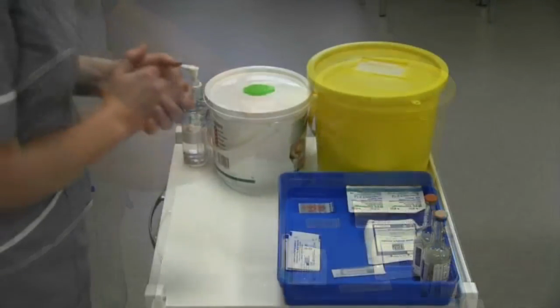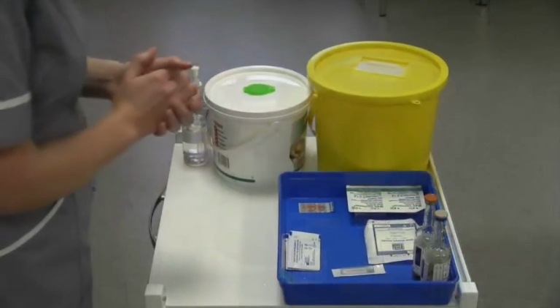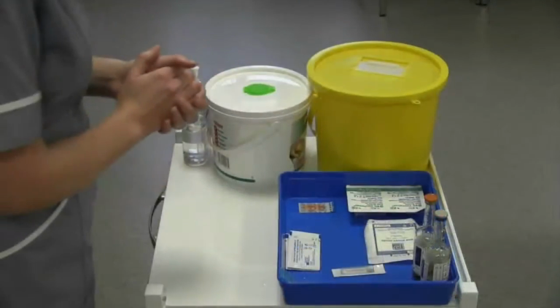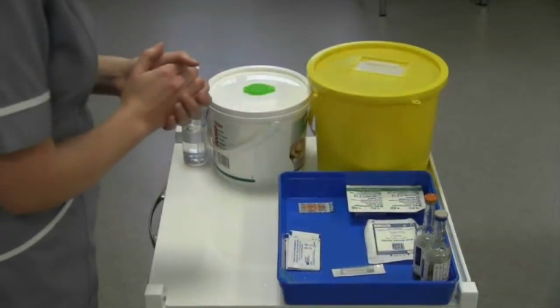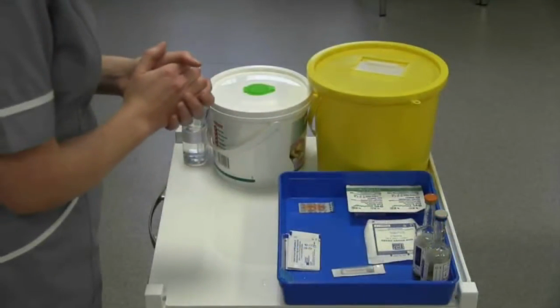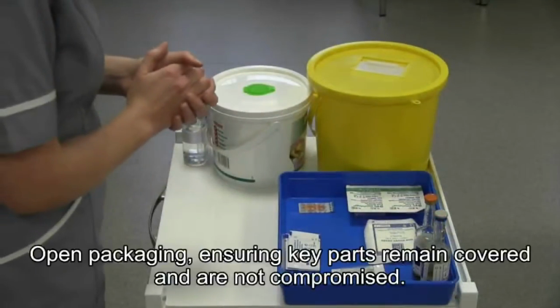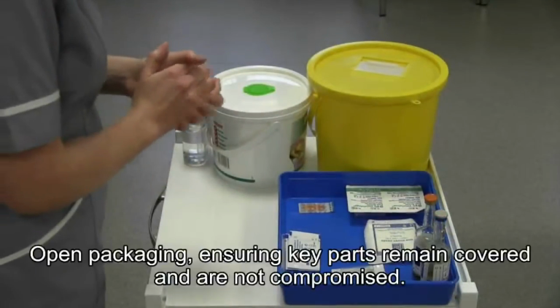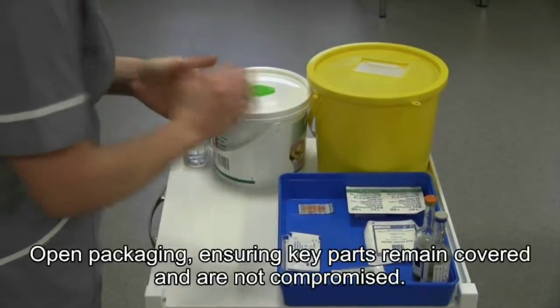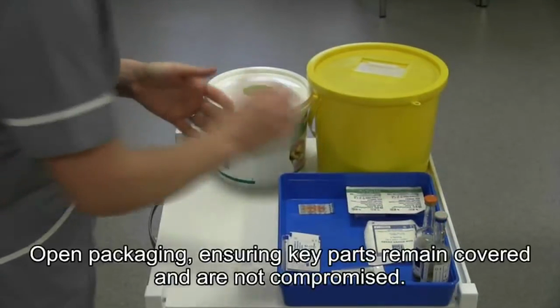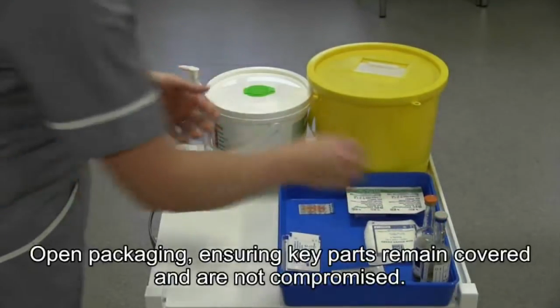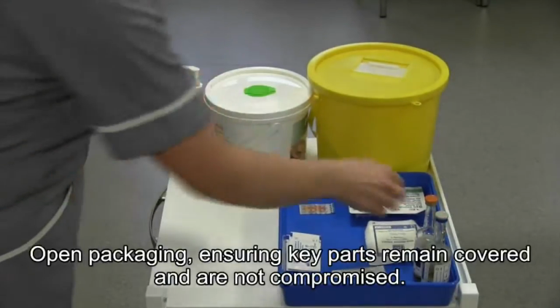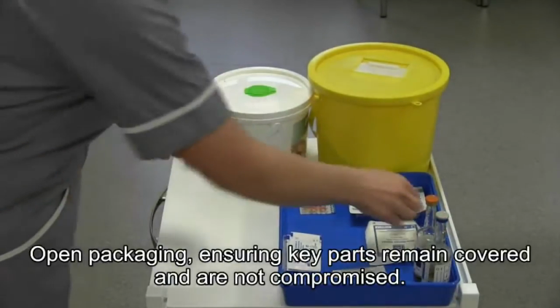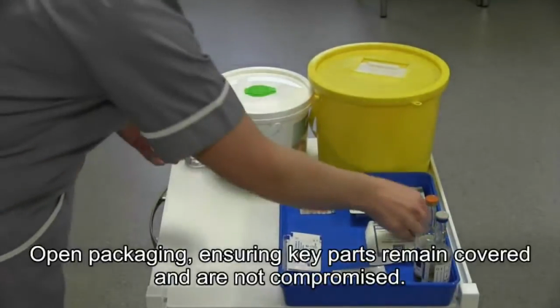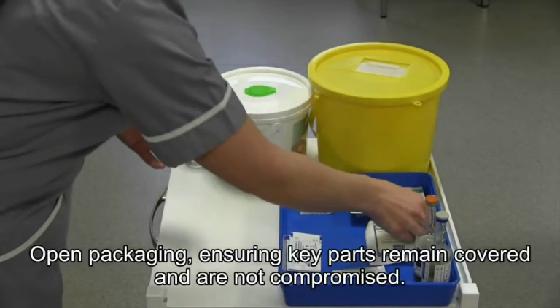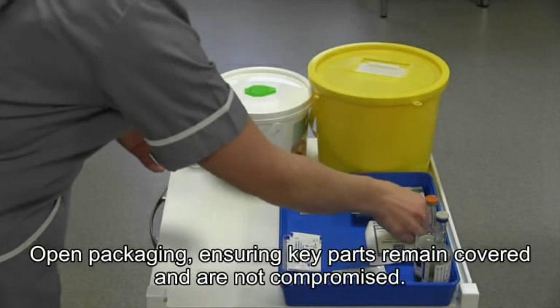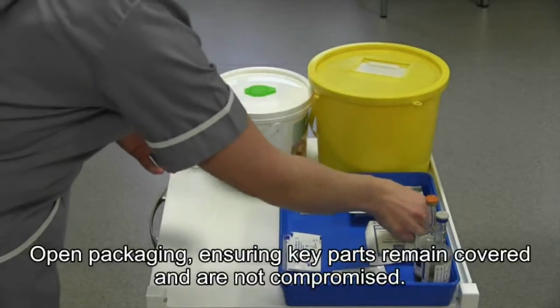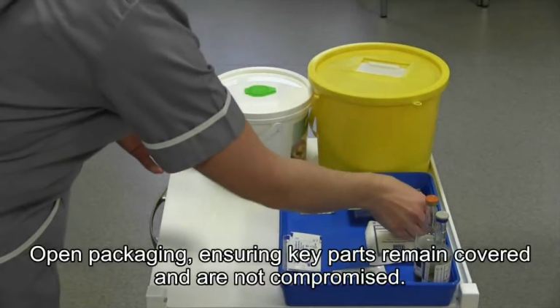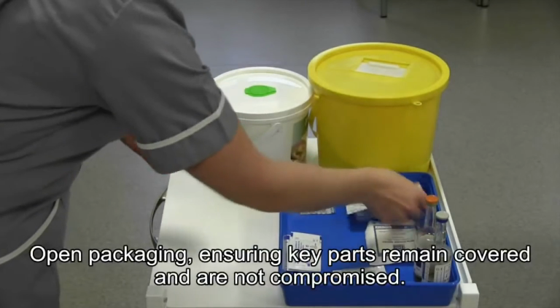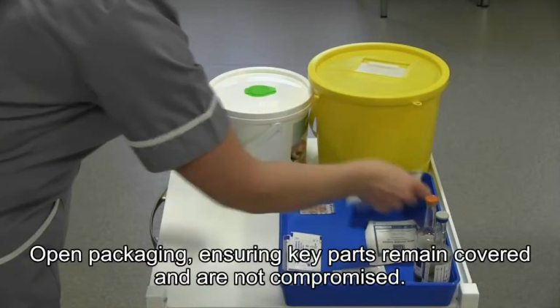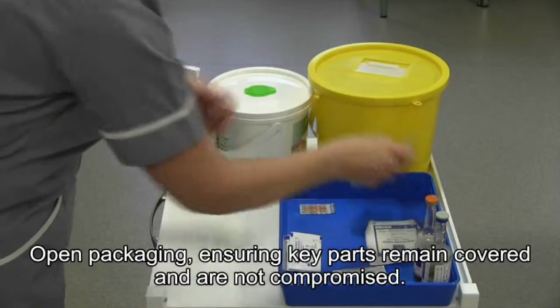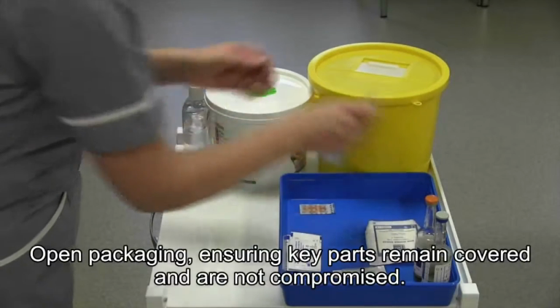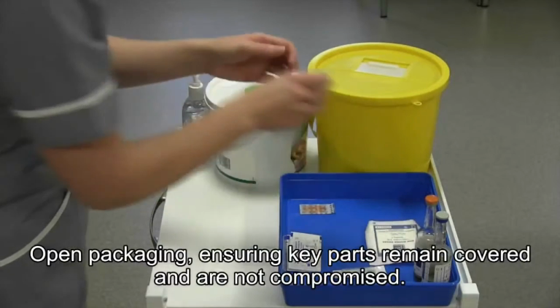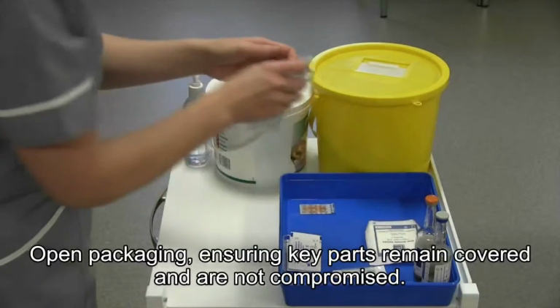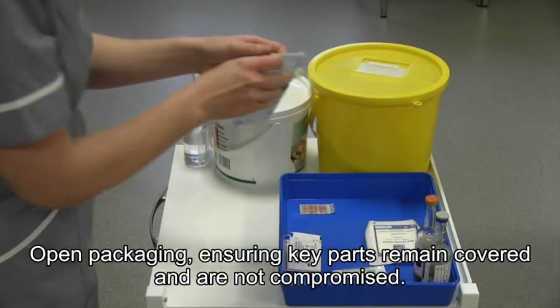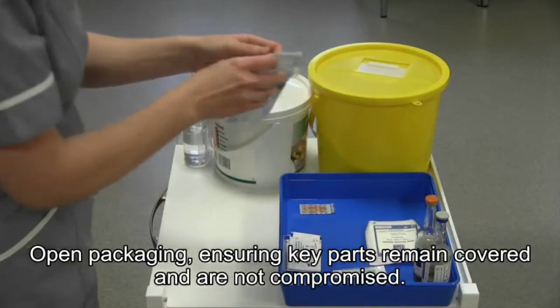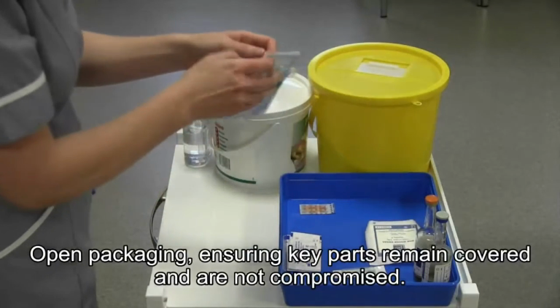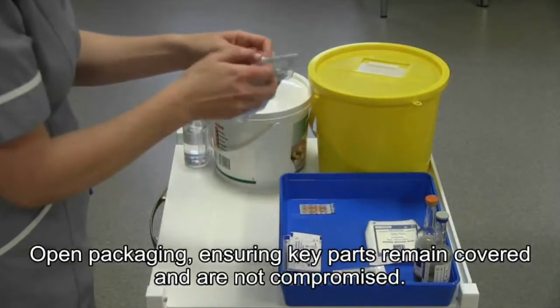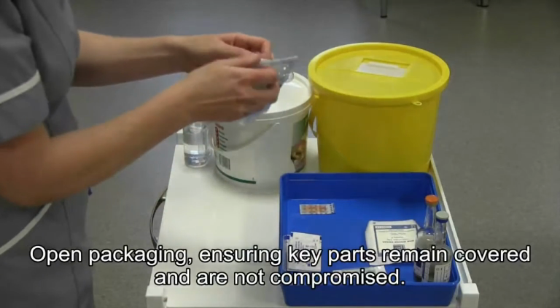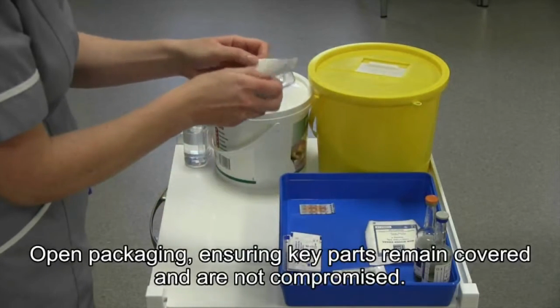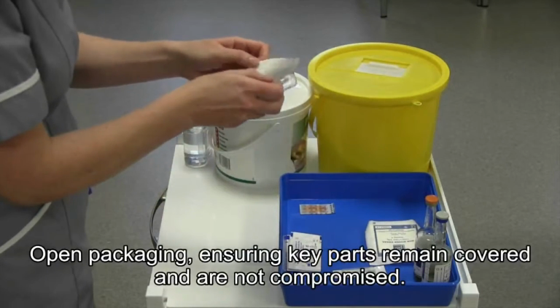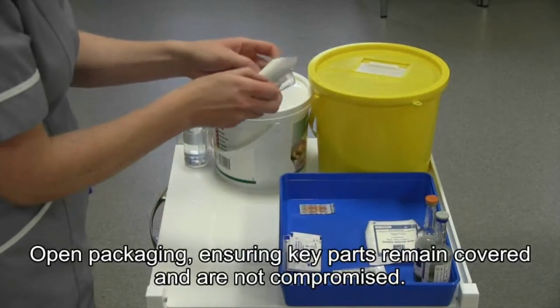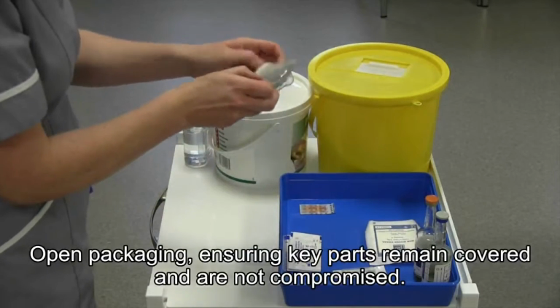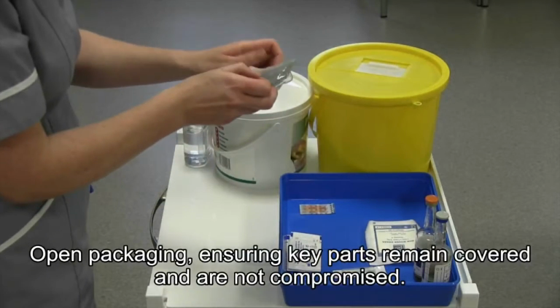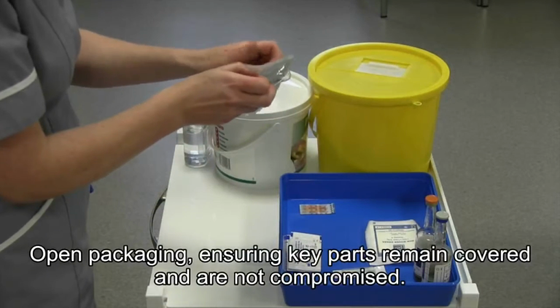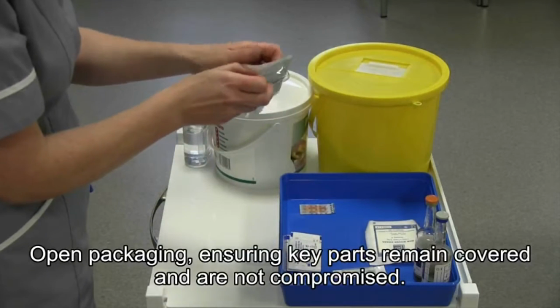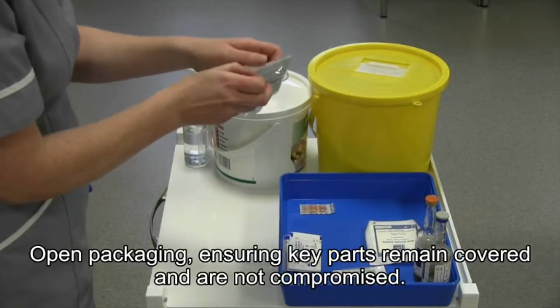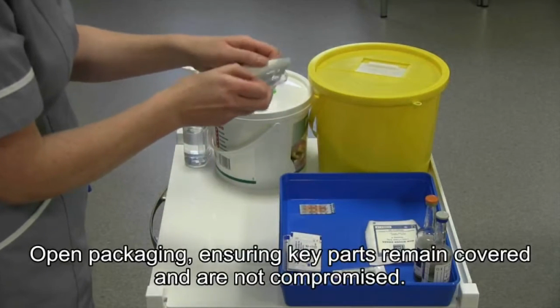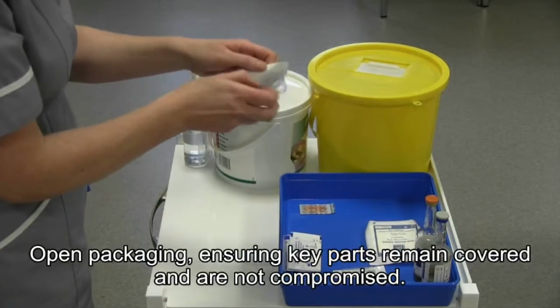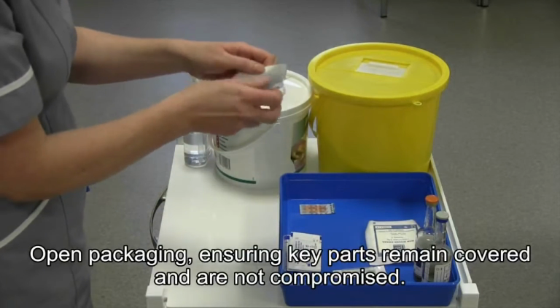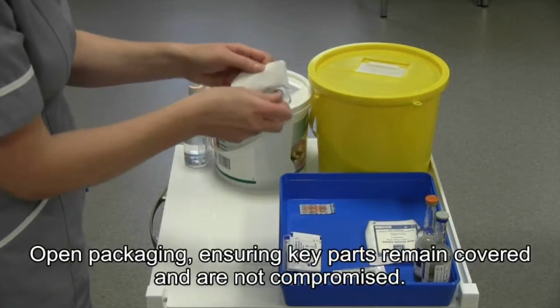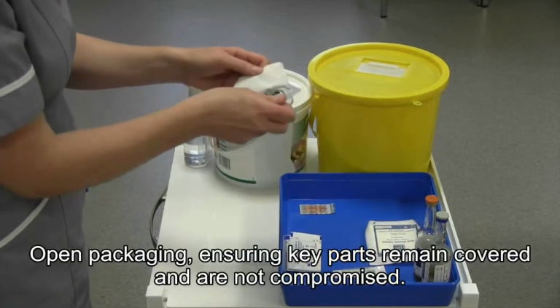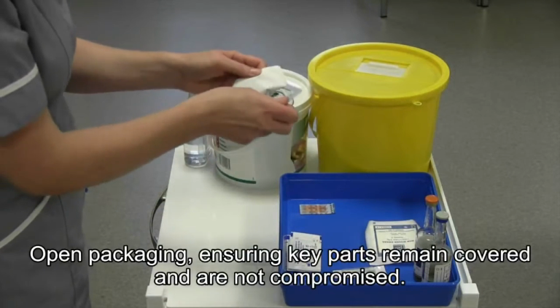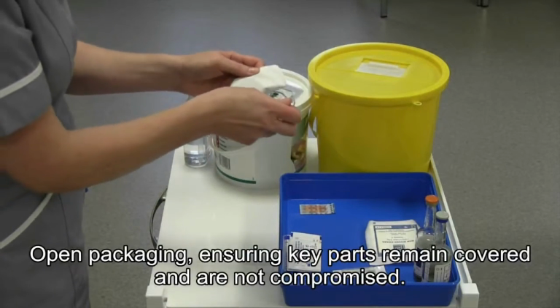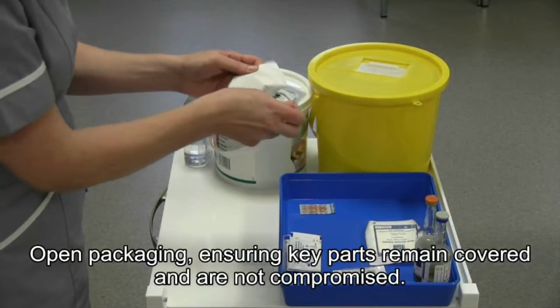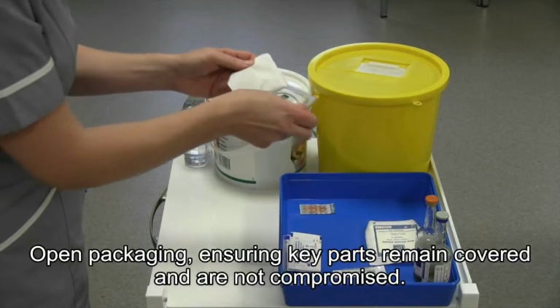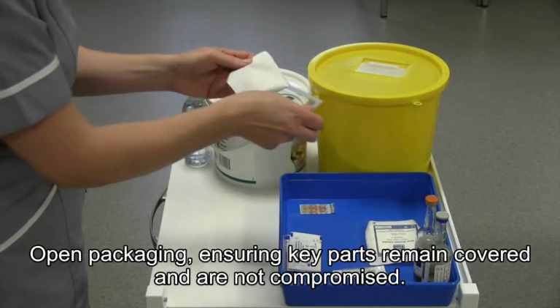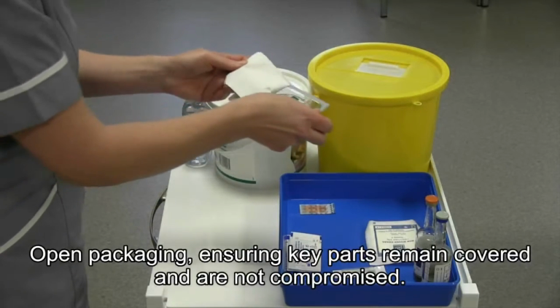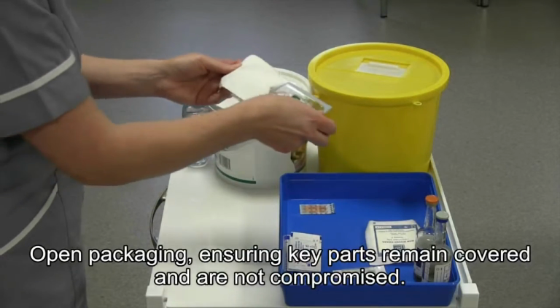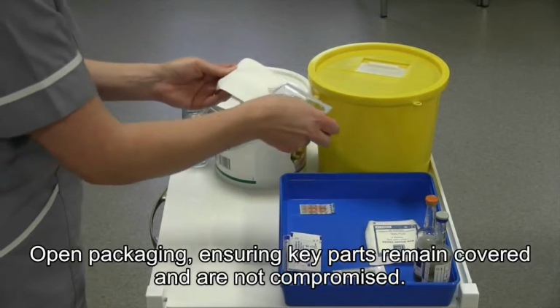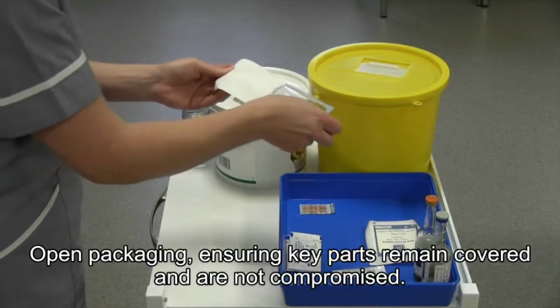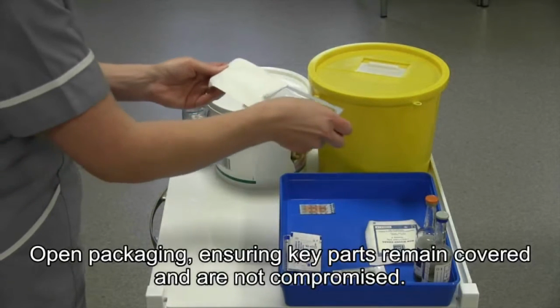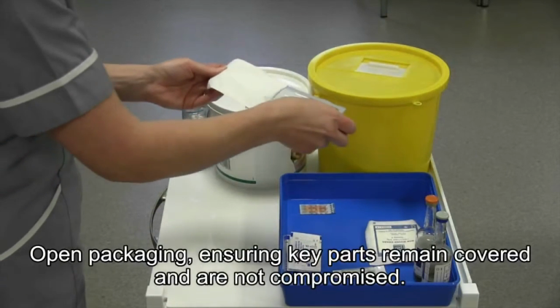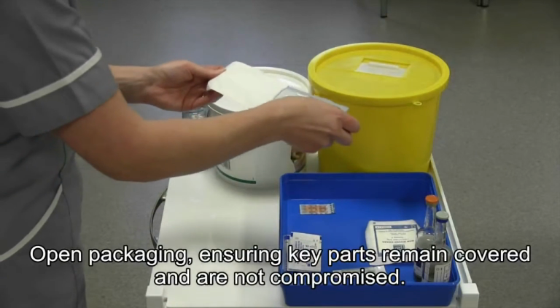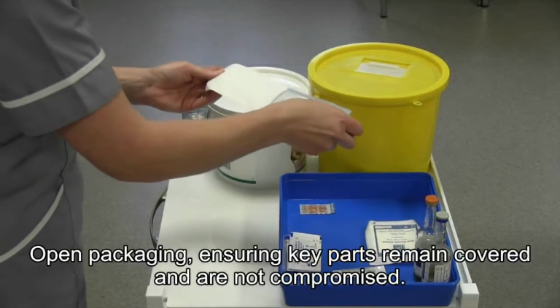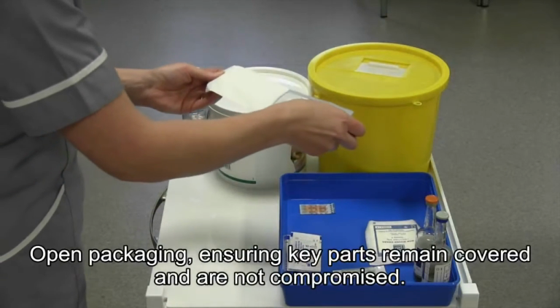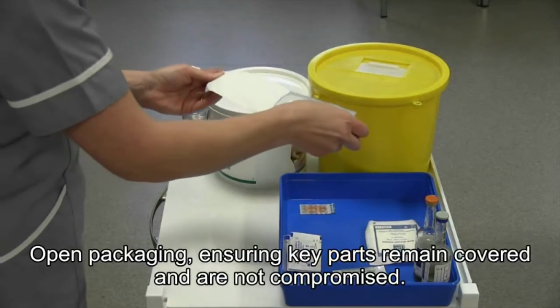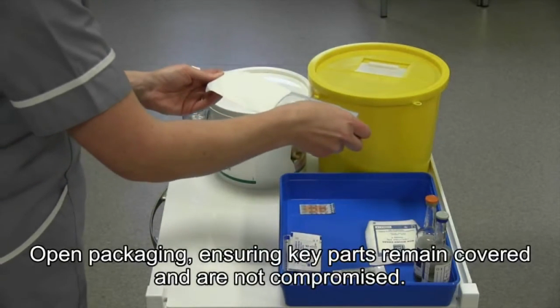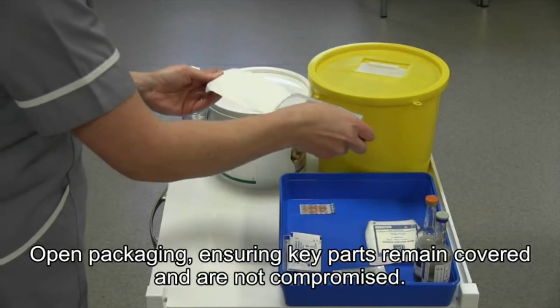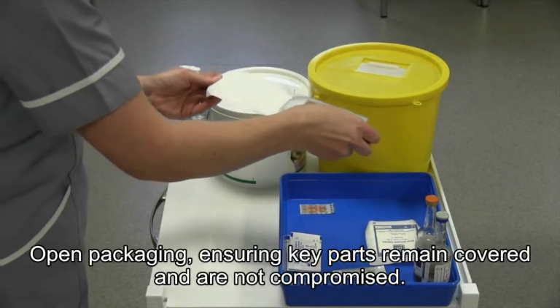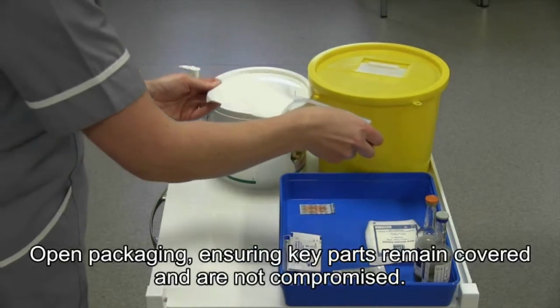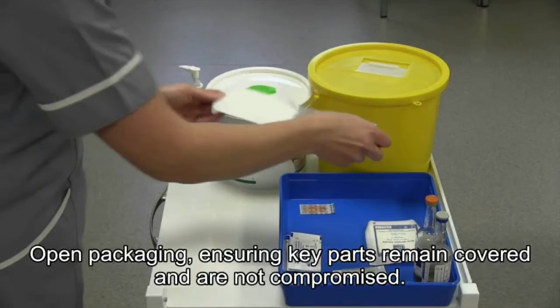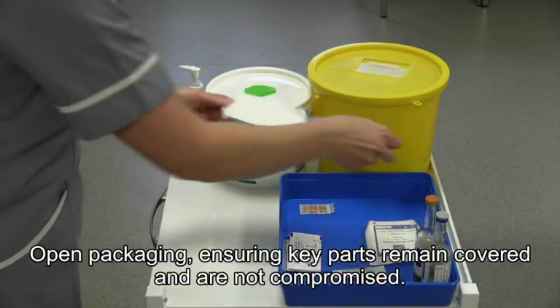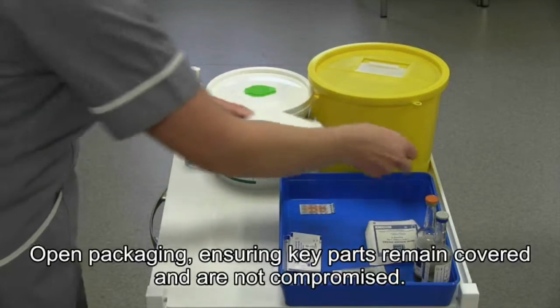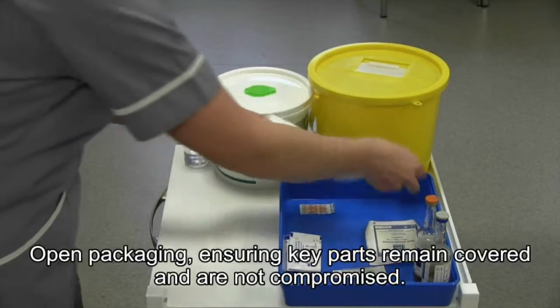Next, open packaging, ensuring key parts remain covered and are not compromised.